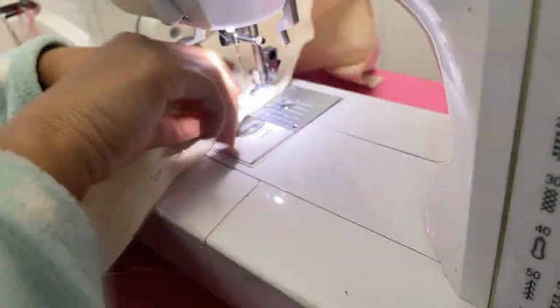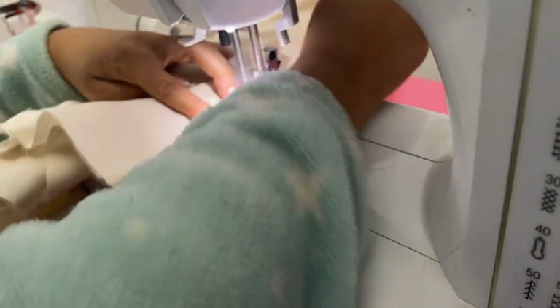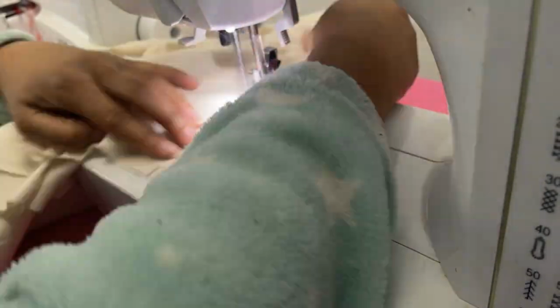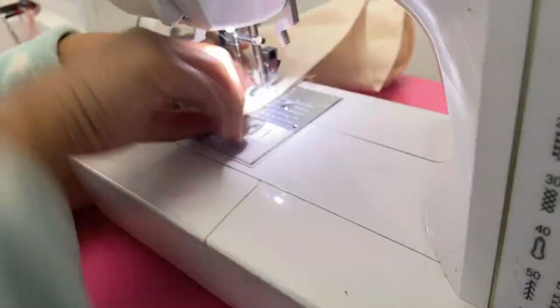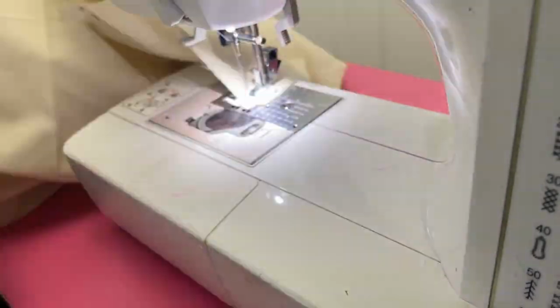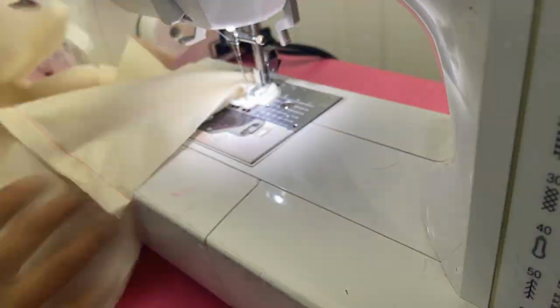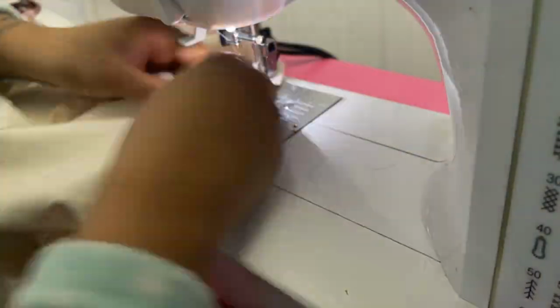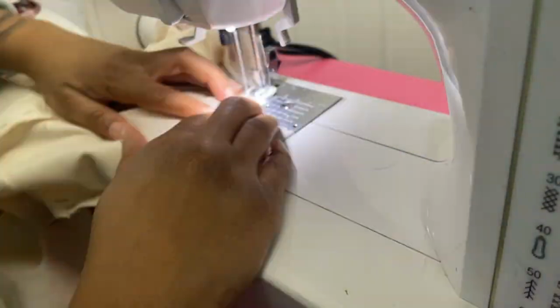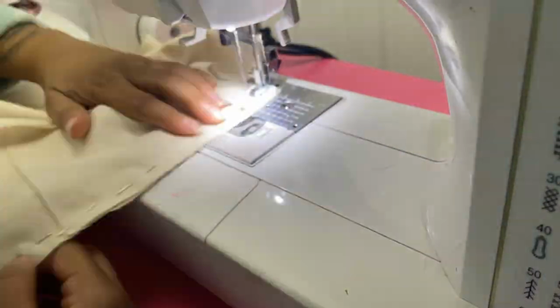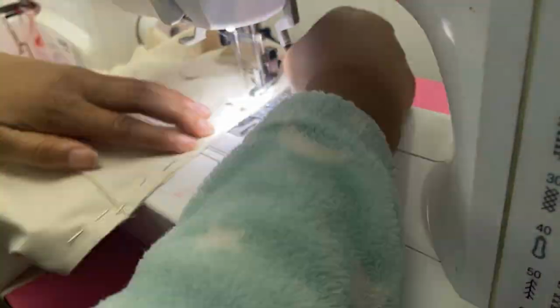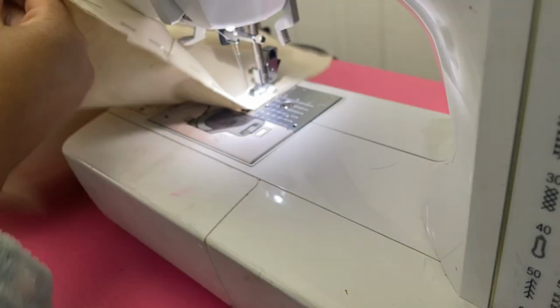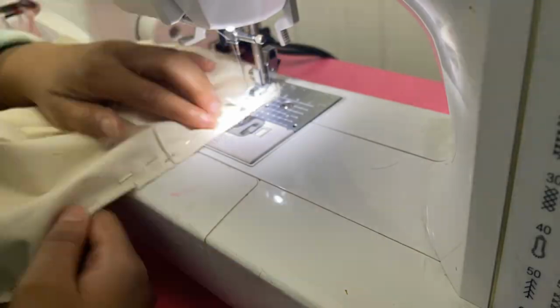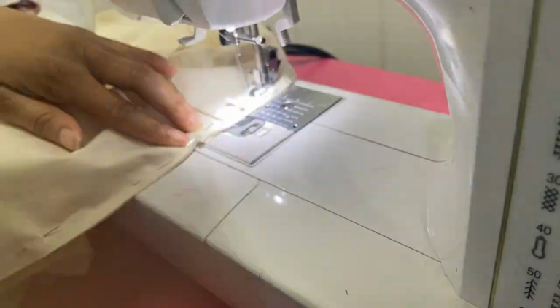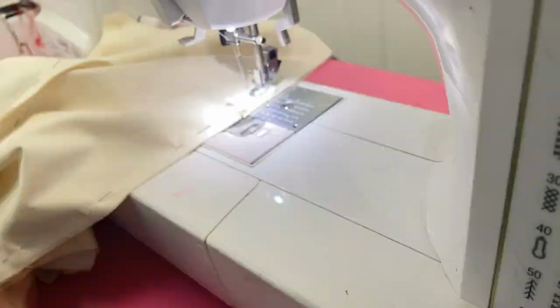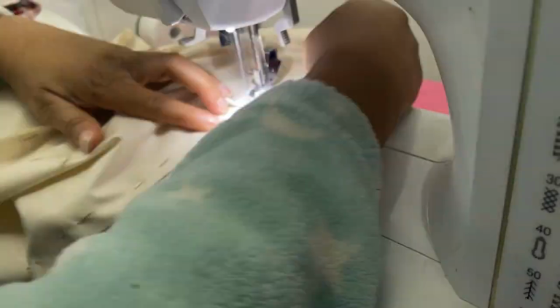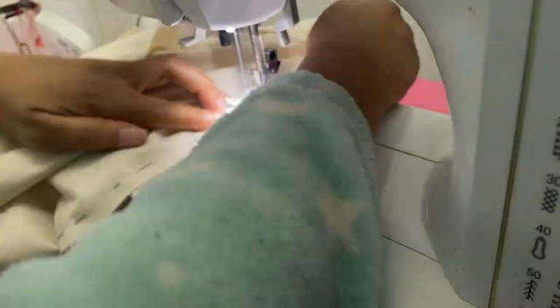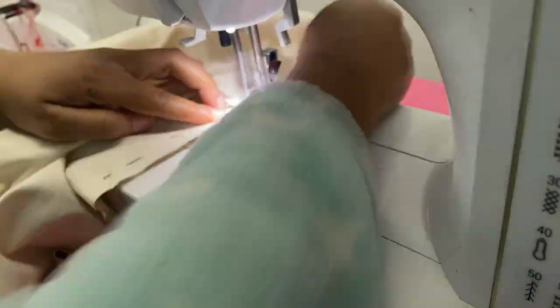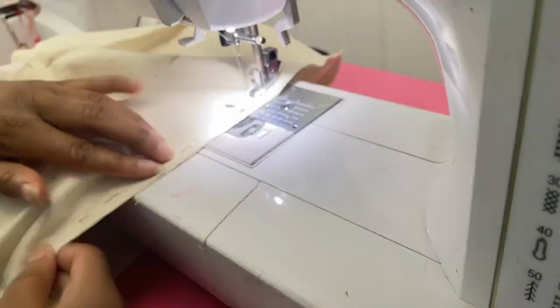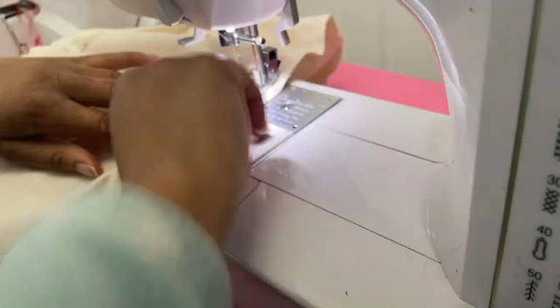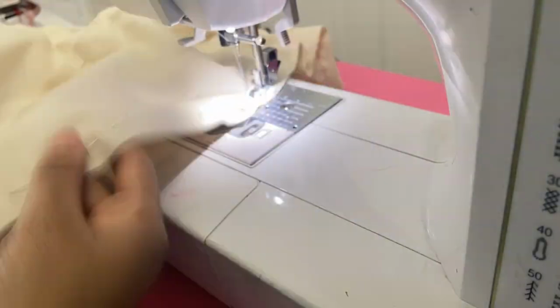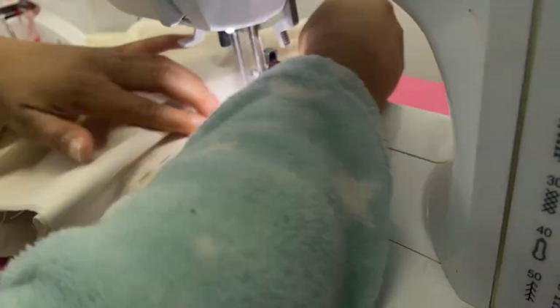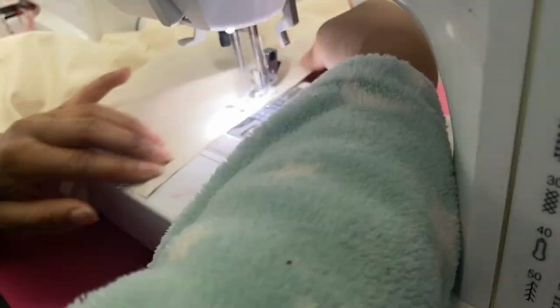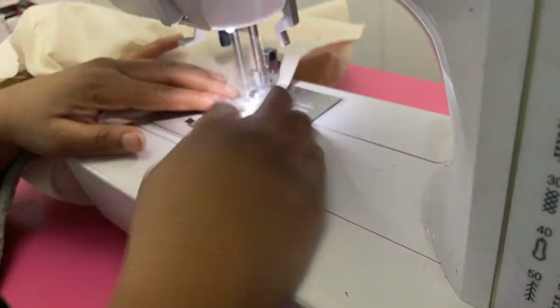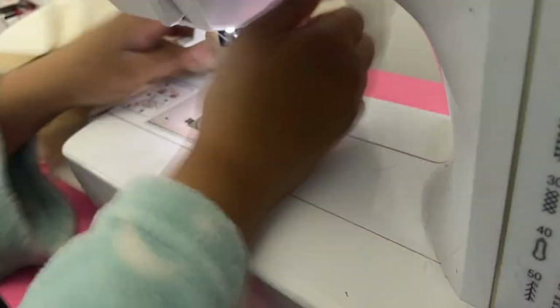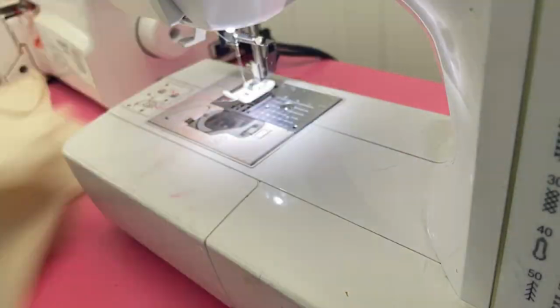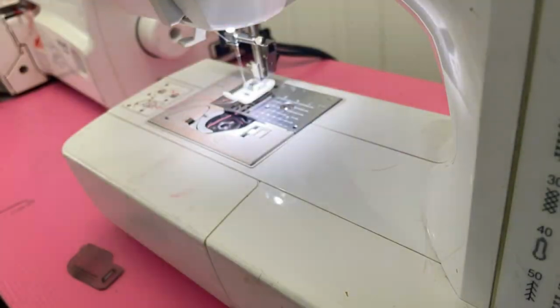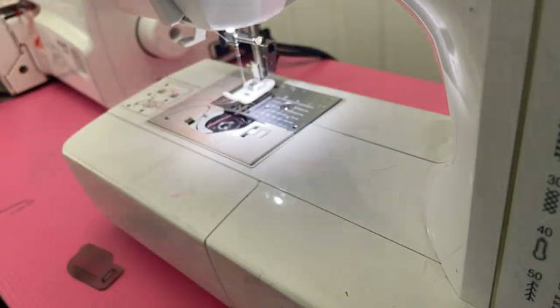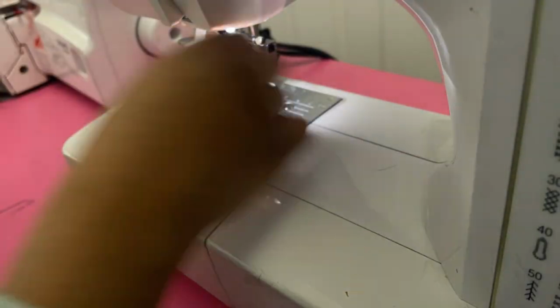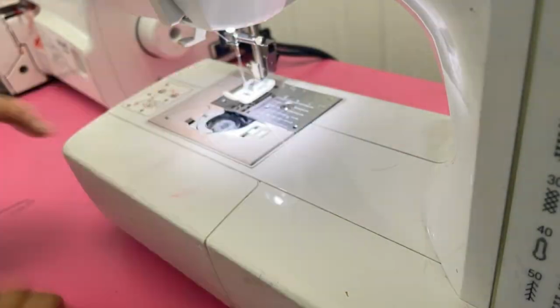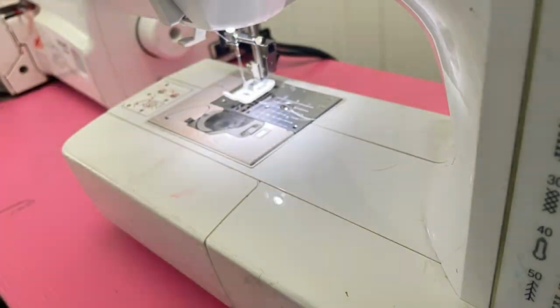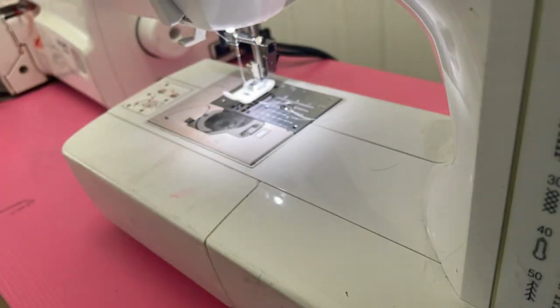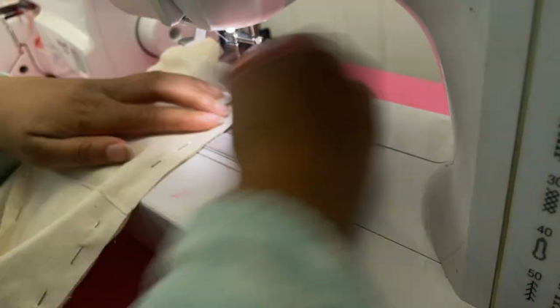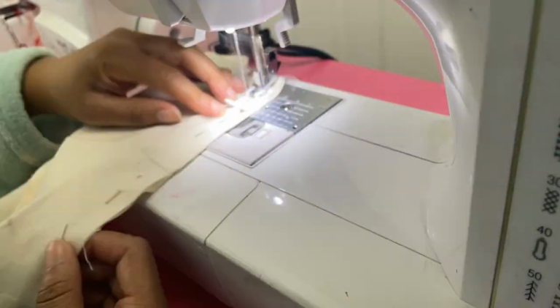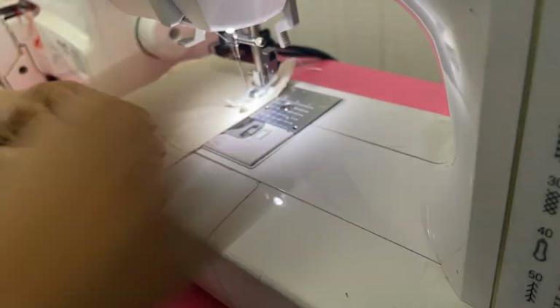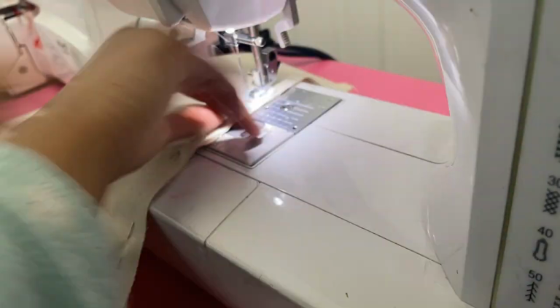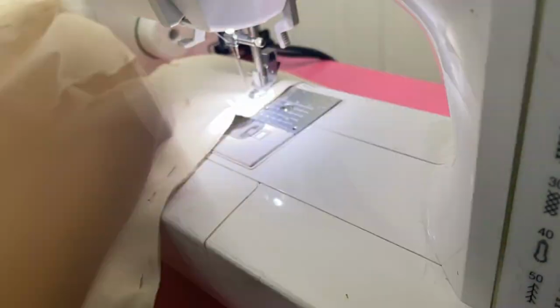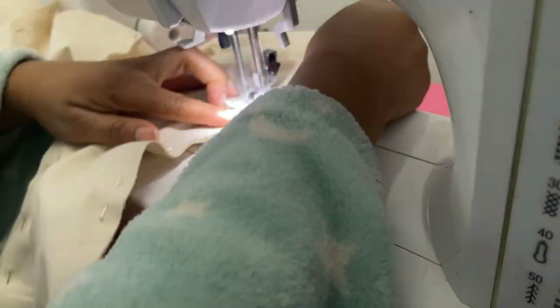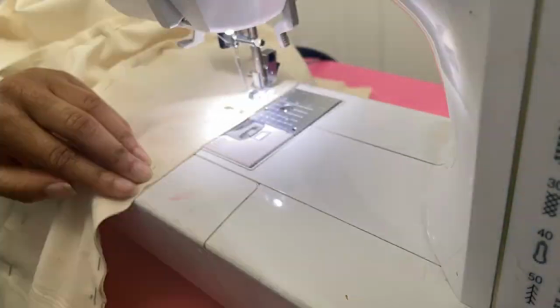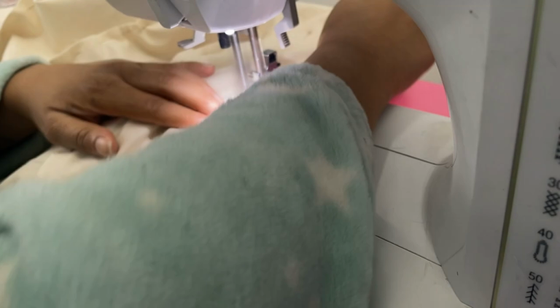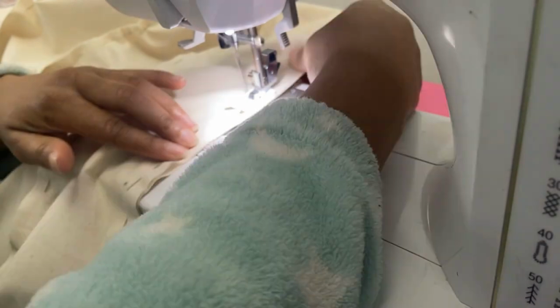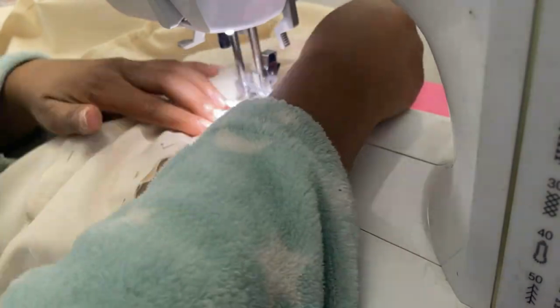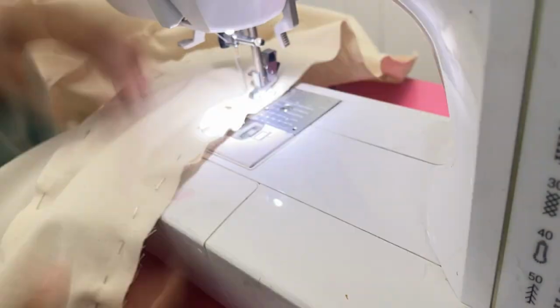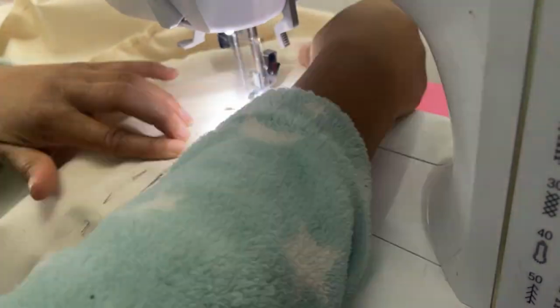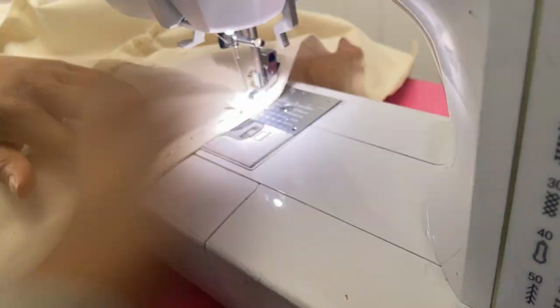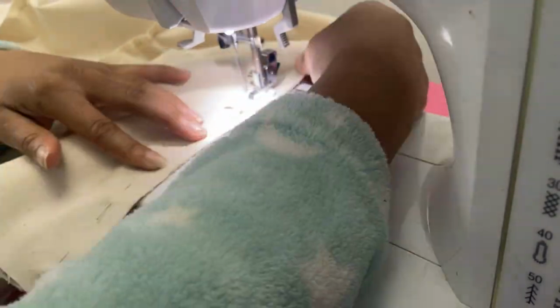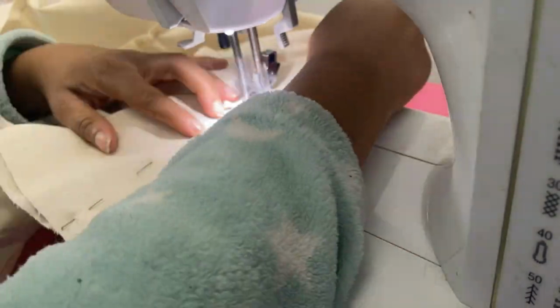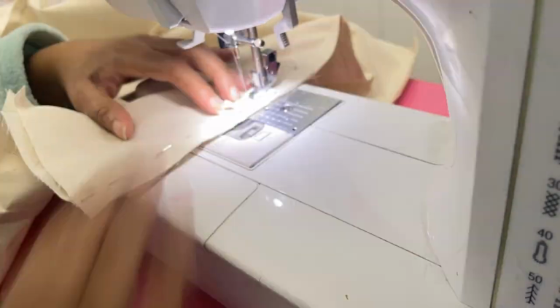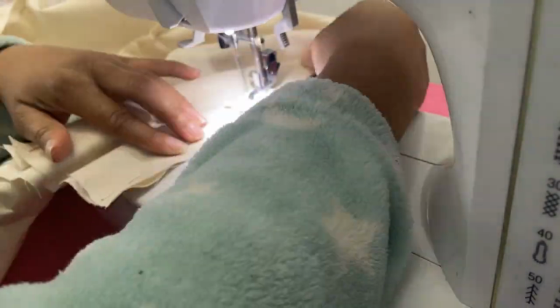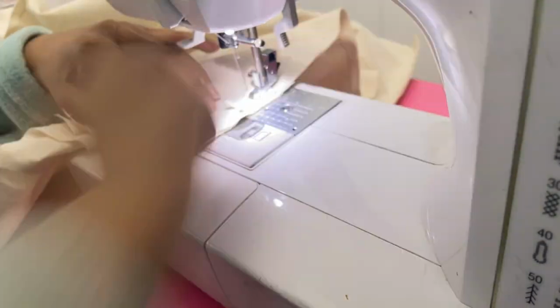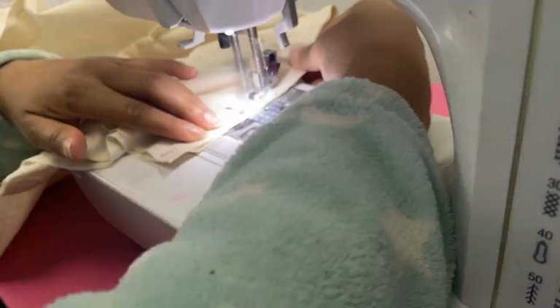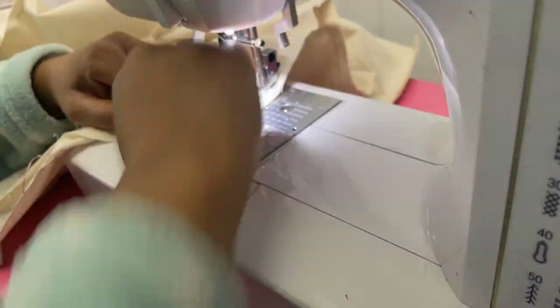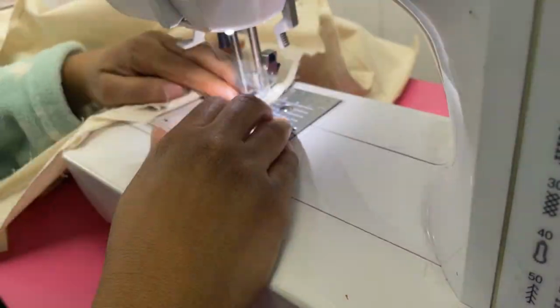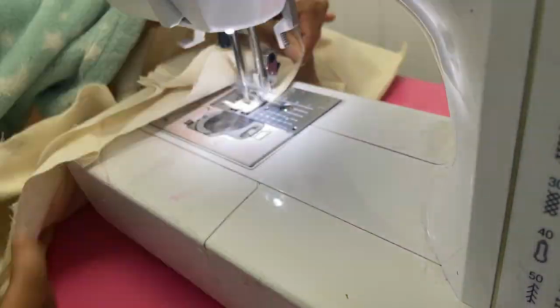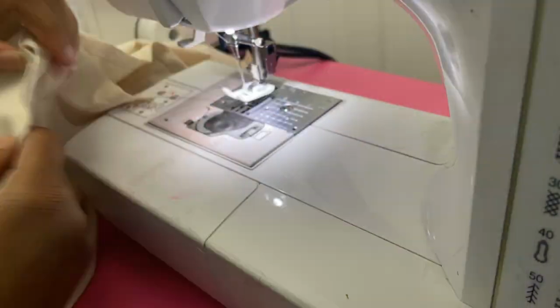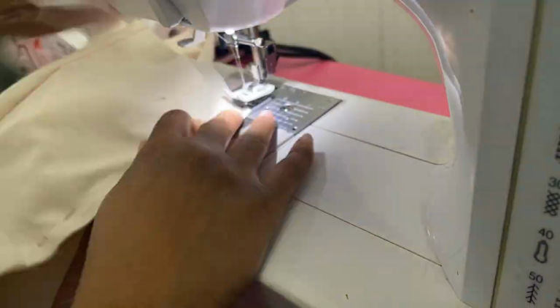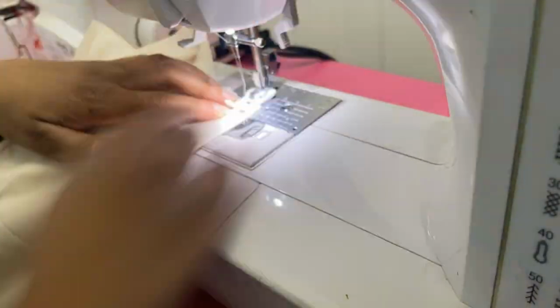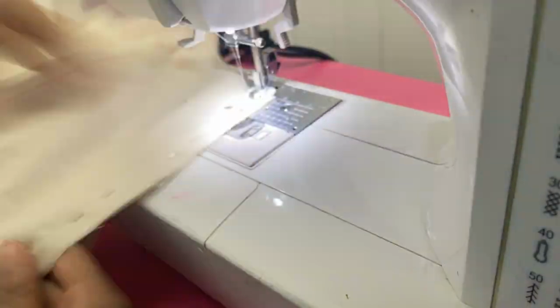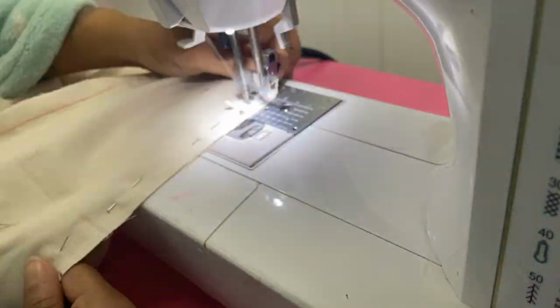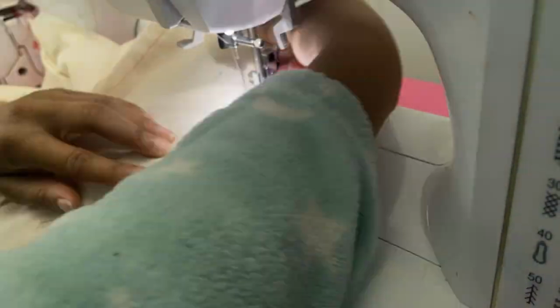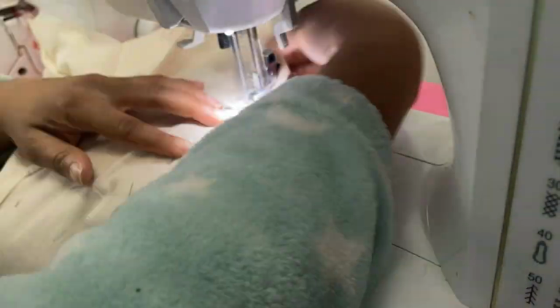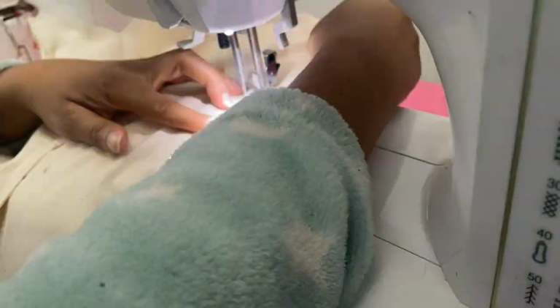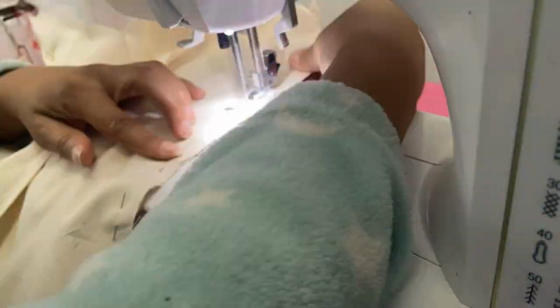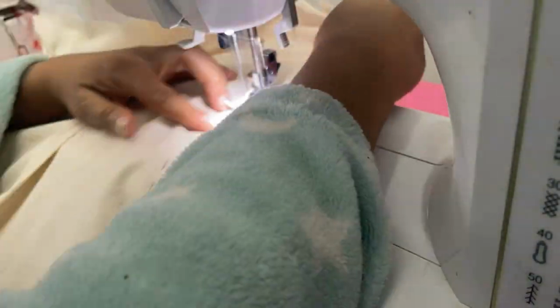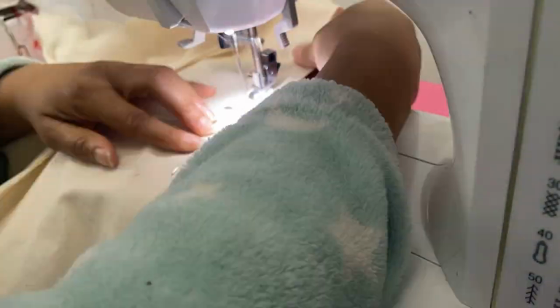Gather your pattern pieces that you cut out on the muslin, give them a nice press, and then you're ready to do your first fitting for your sample.